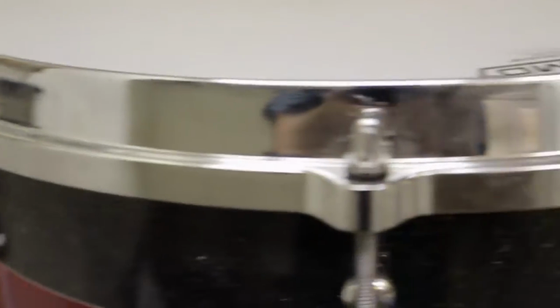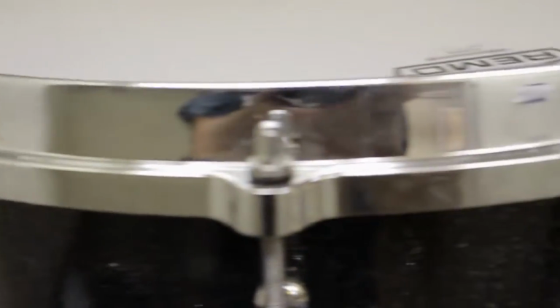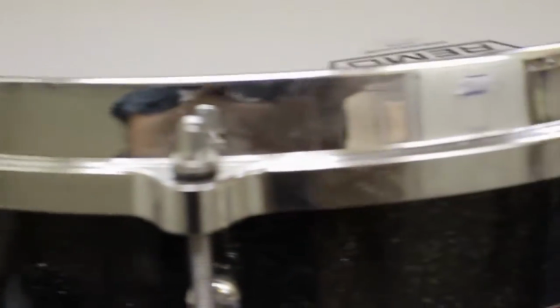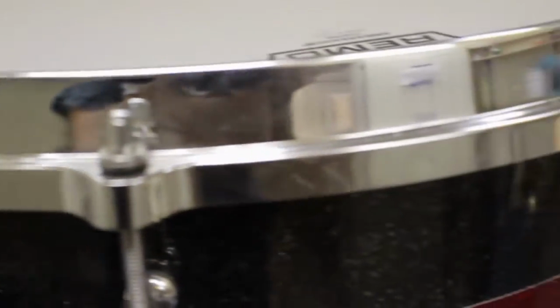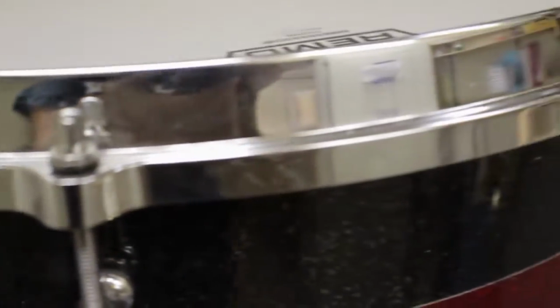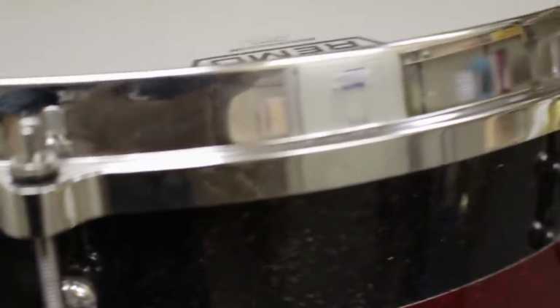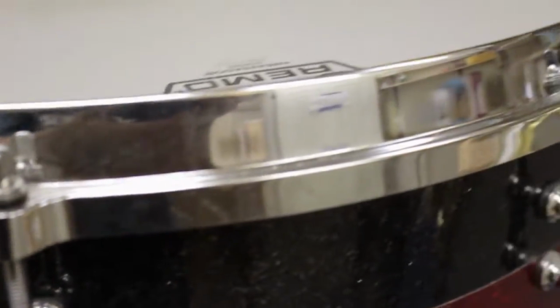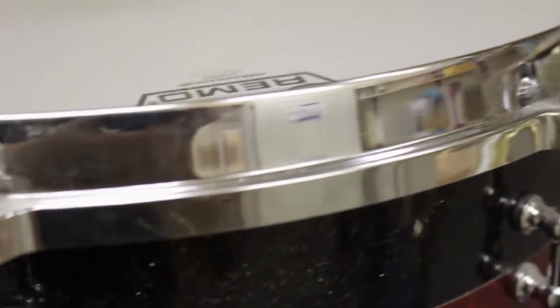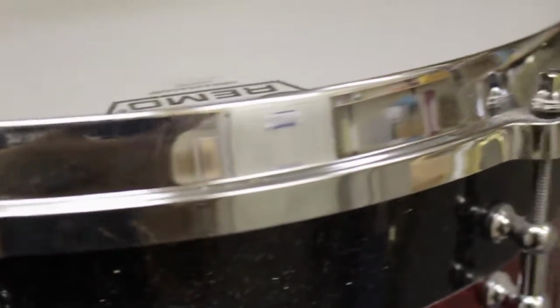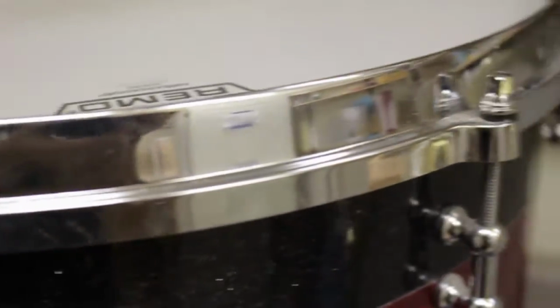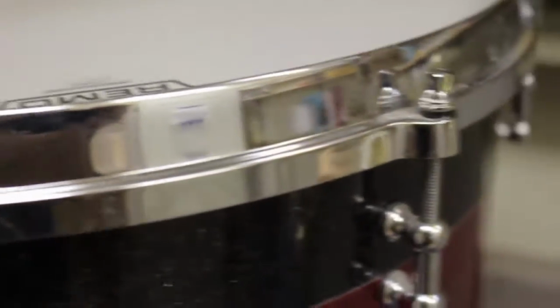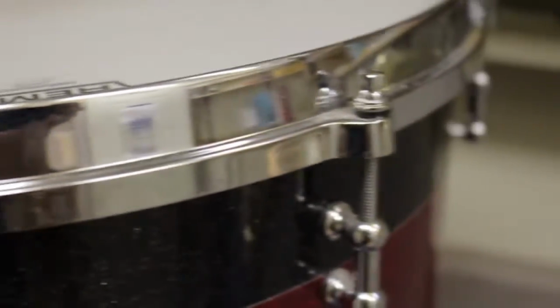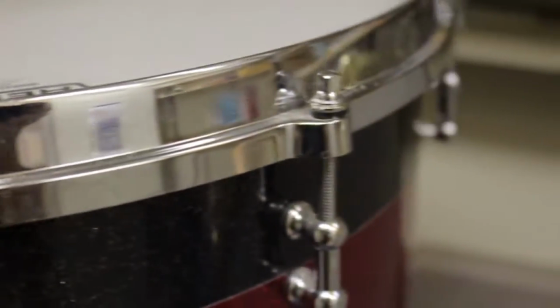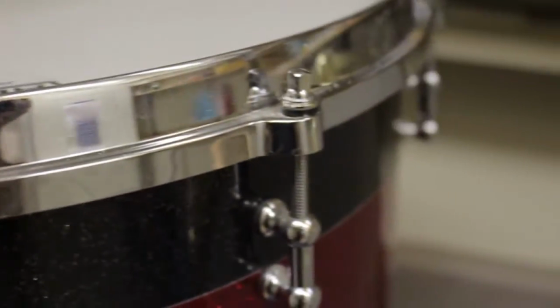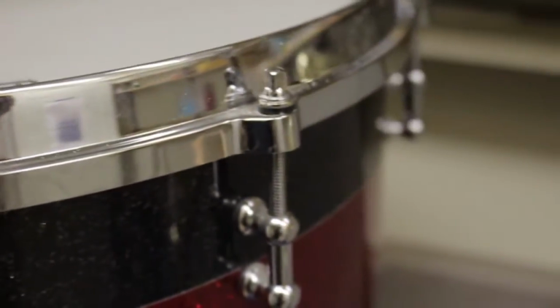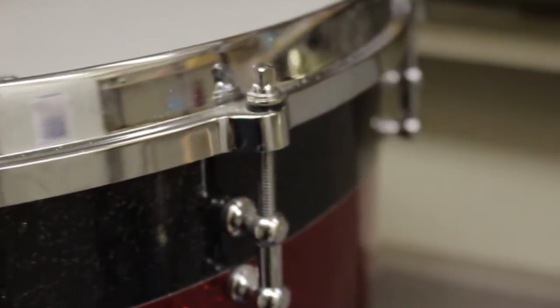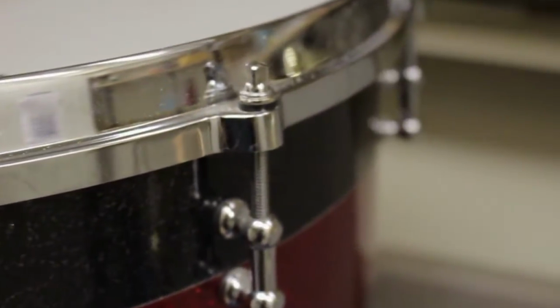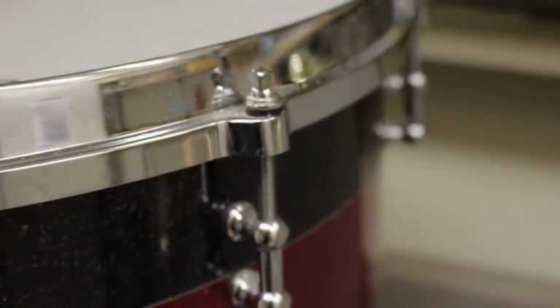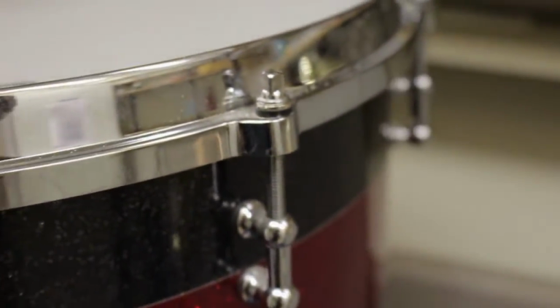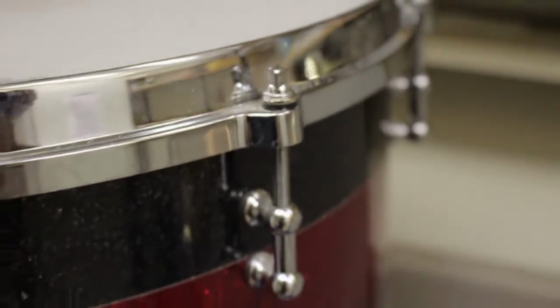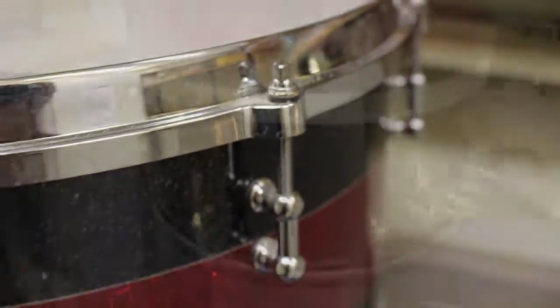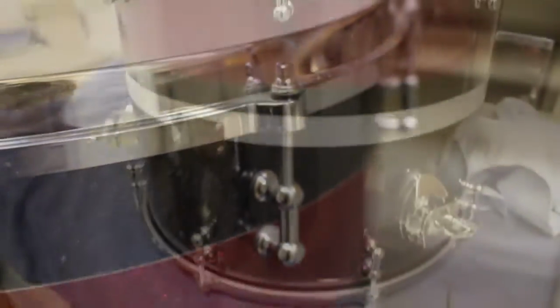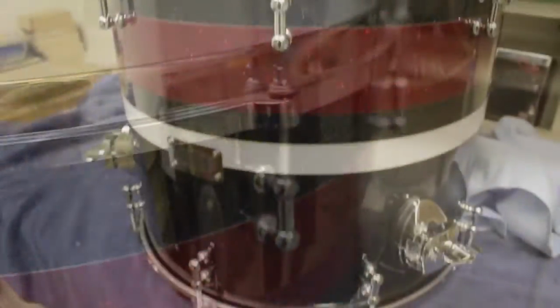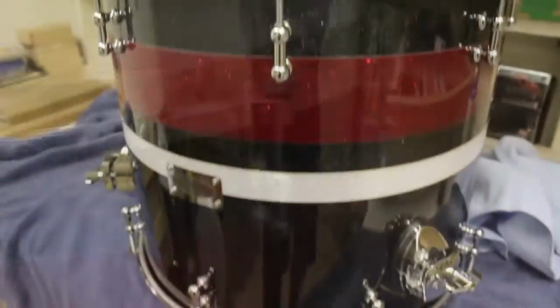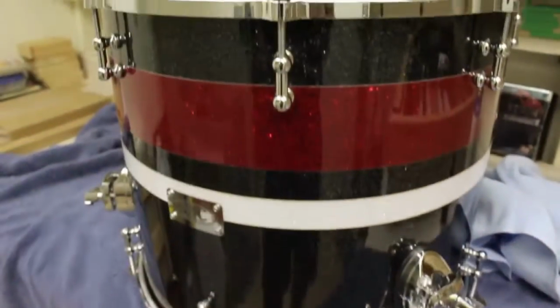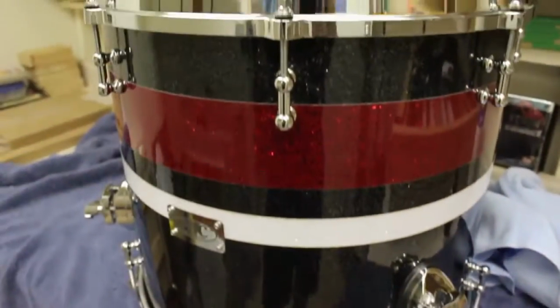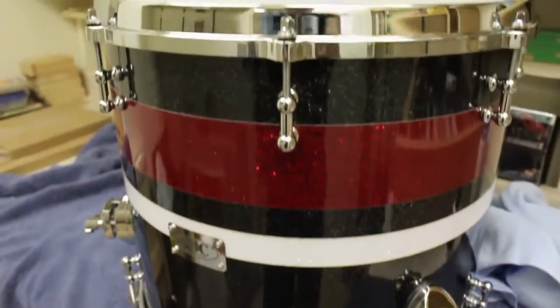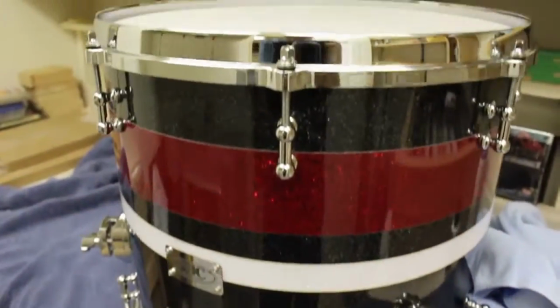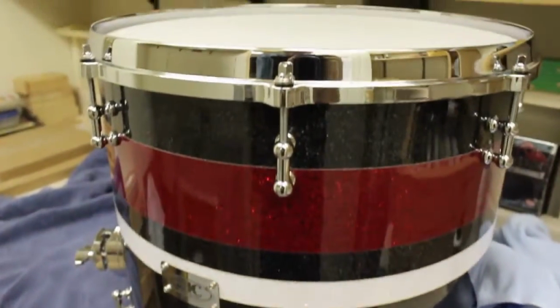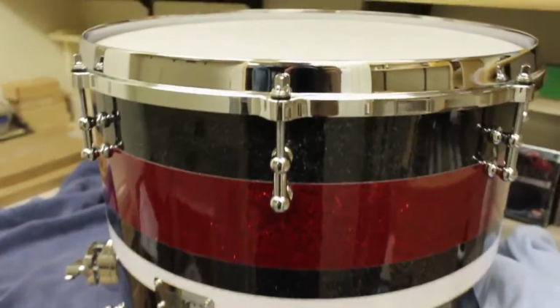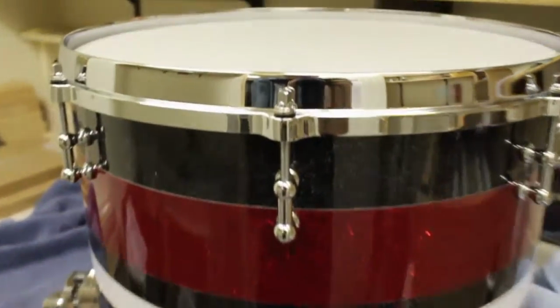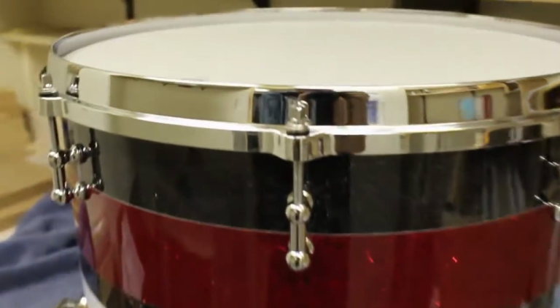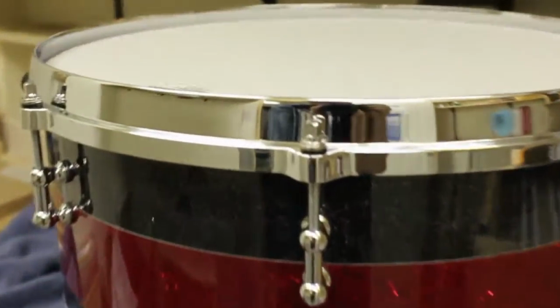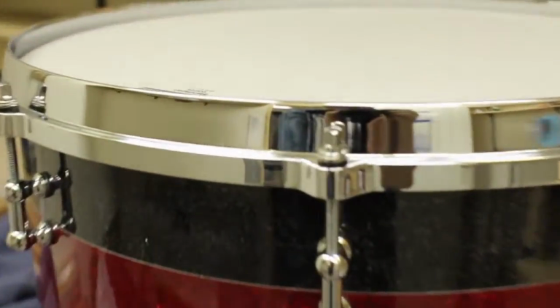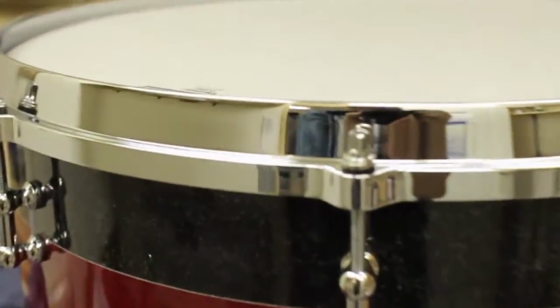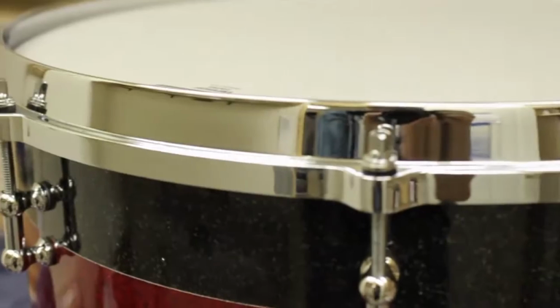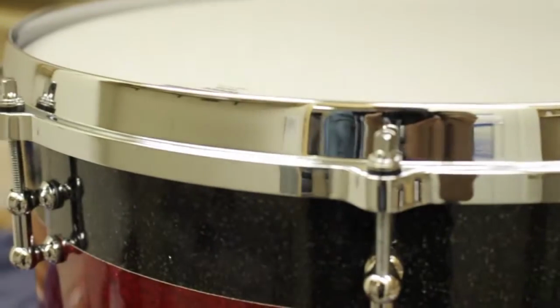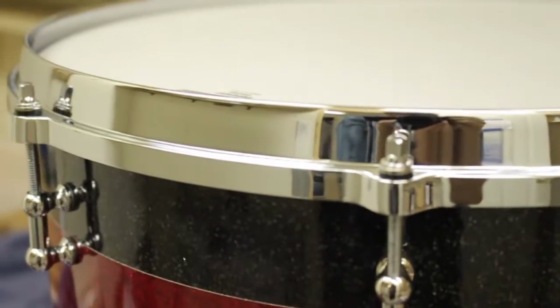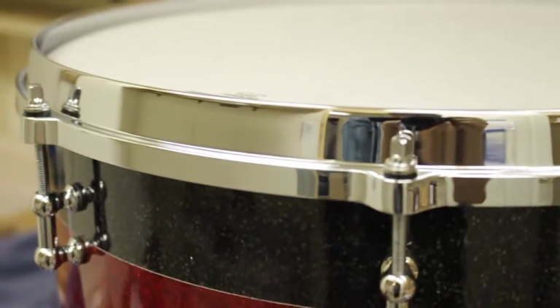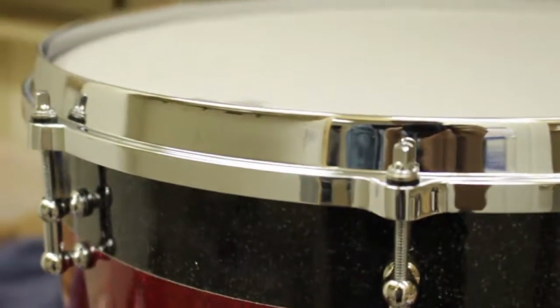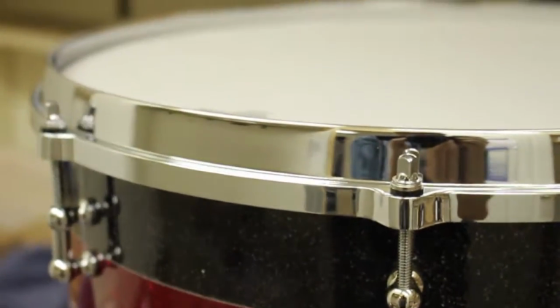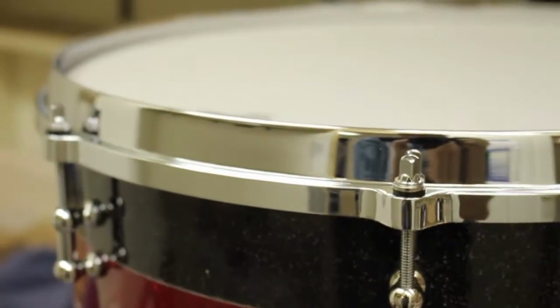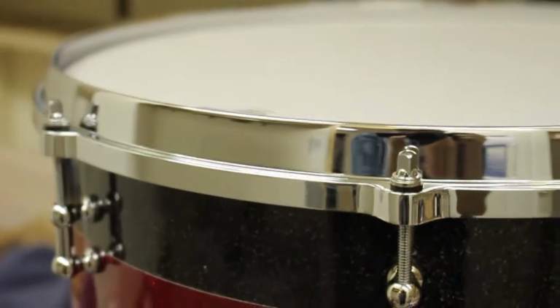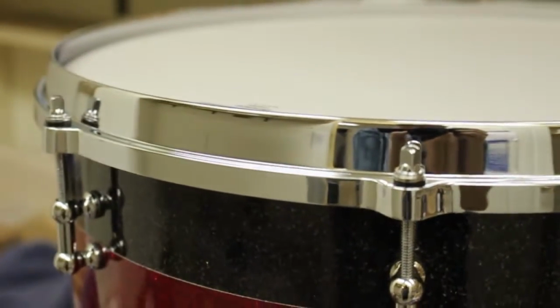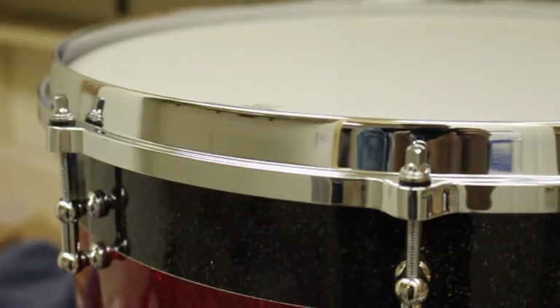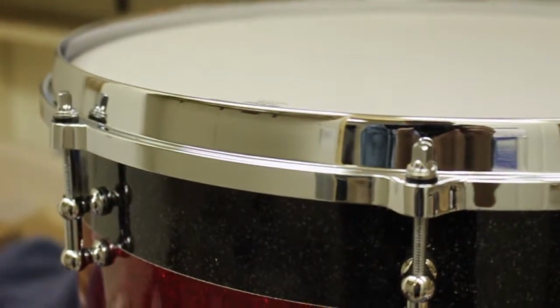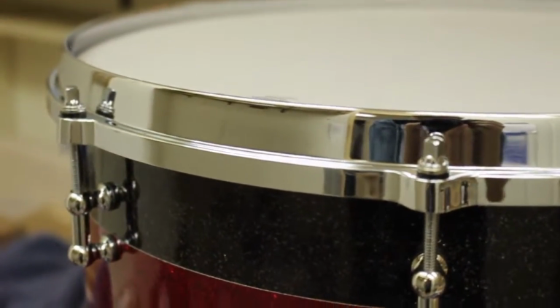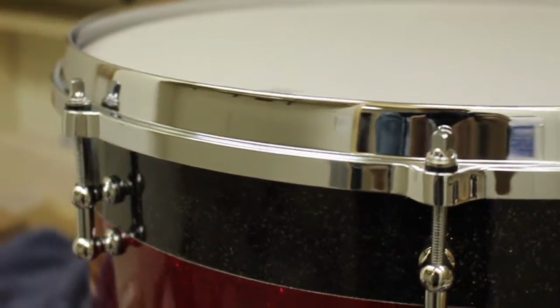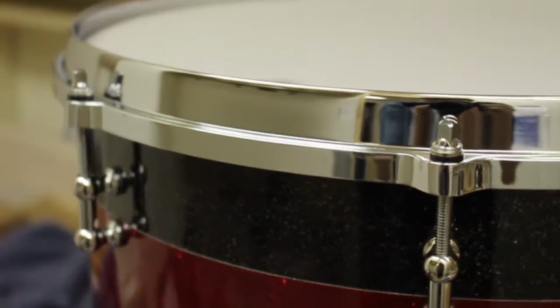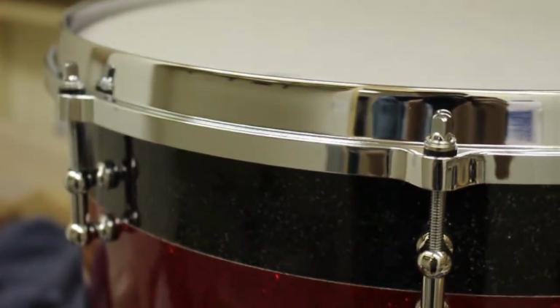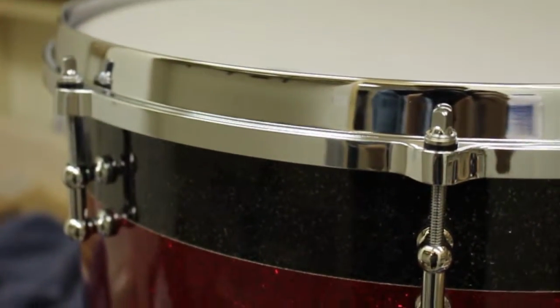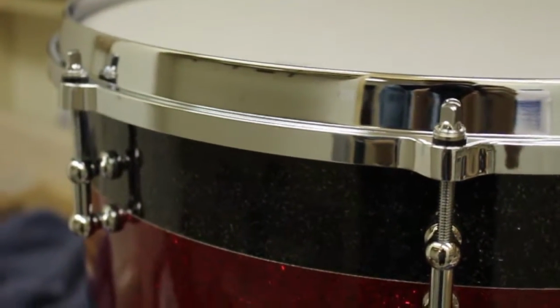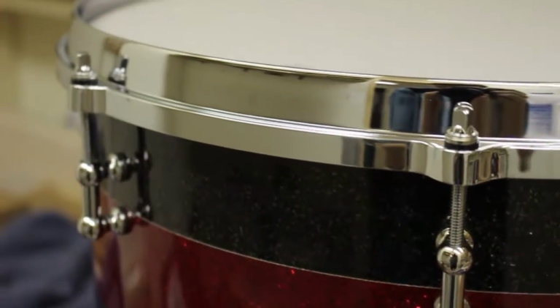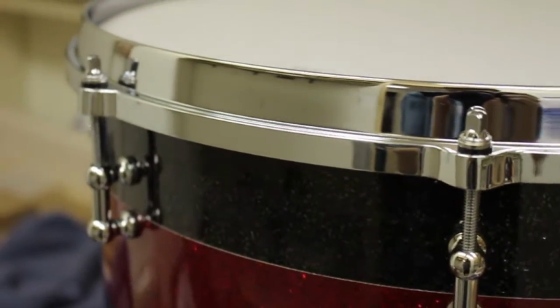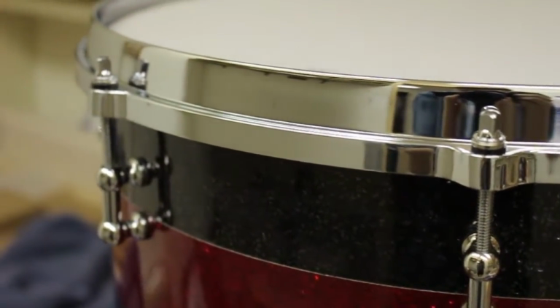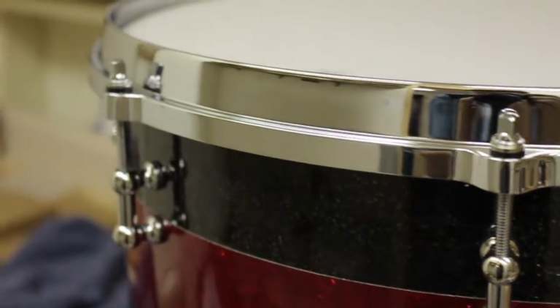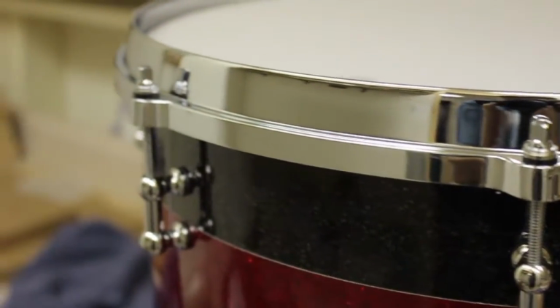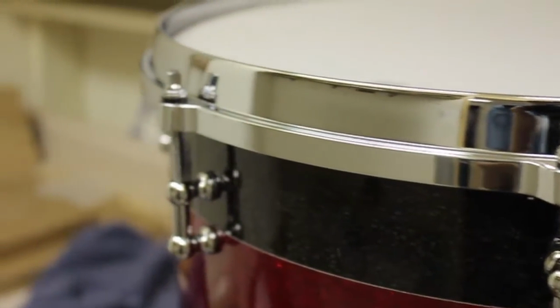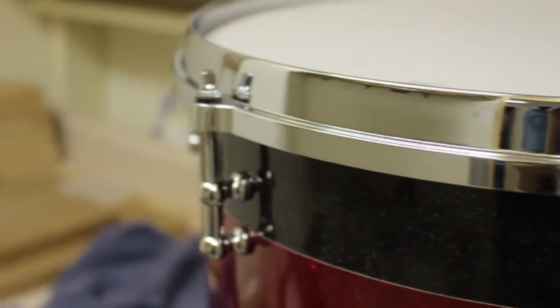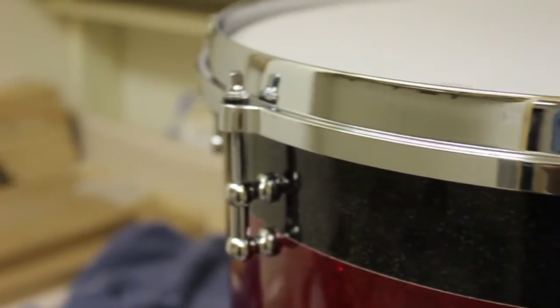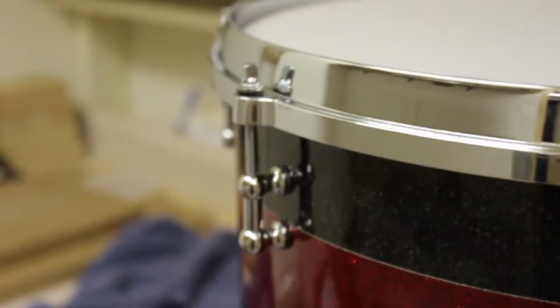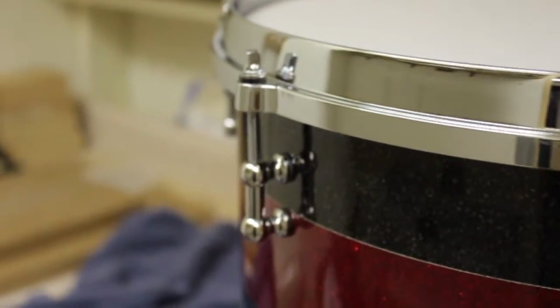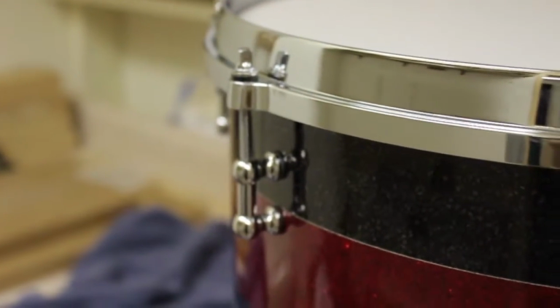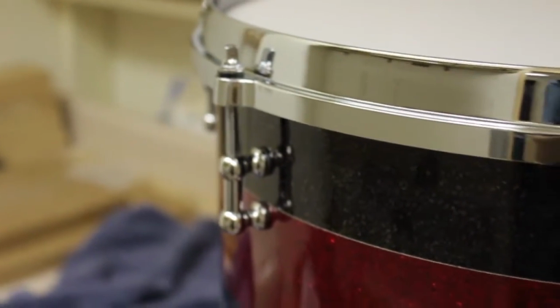This is my floor tom with about two and a half years of wear and tear, and this is the ending result. Looks pretty good, pretty nice.